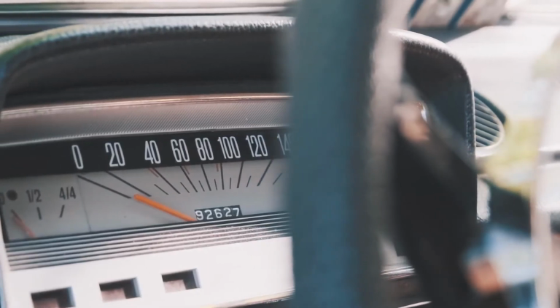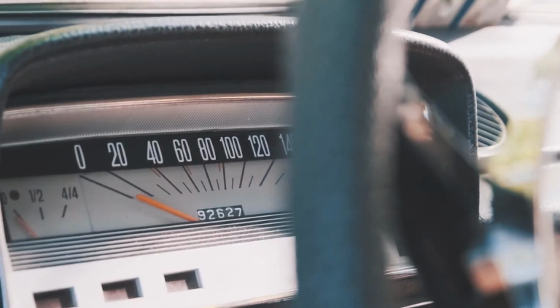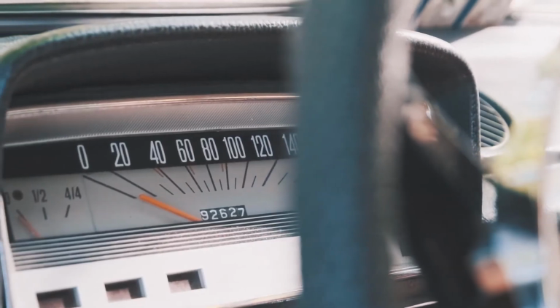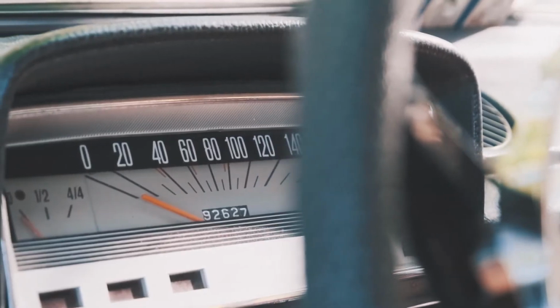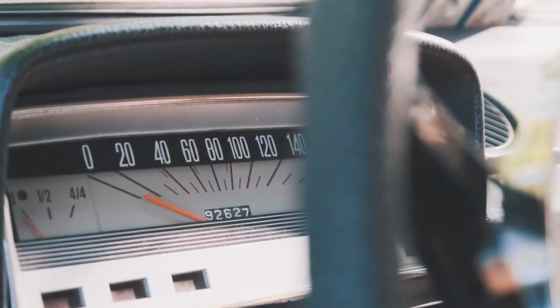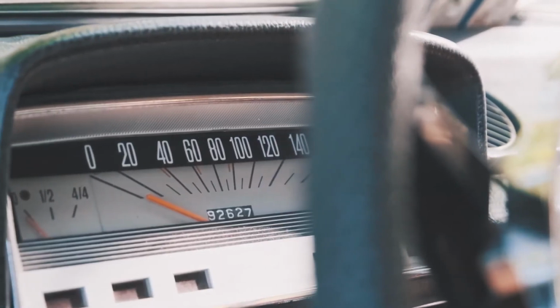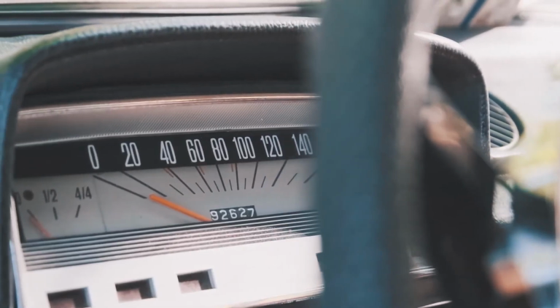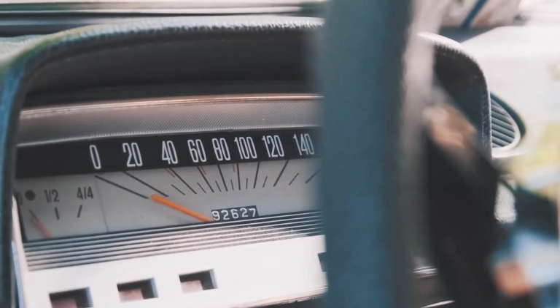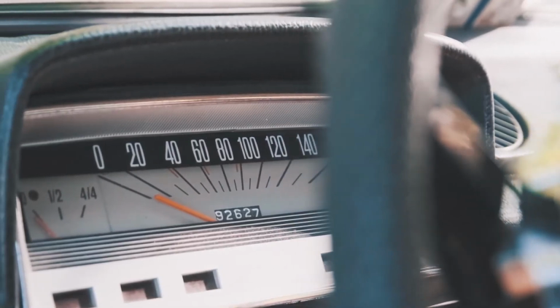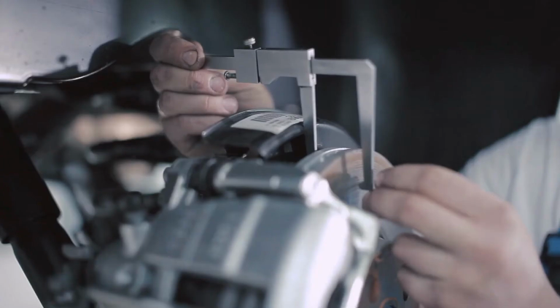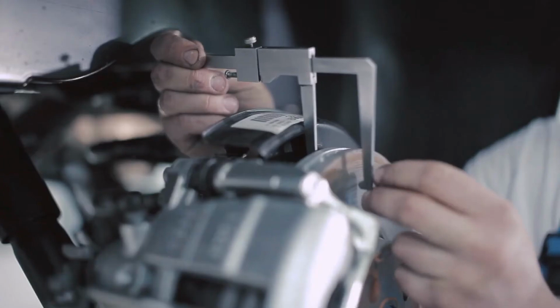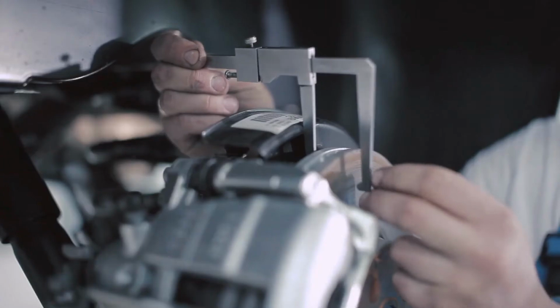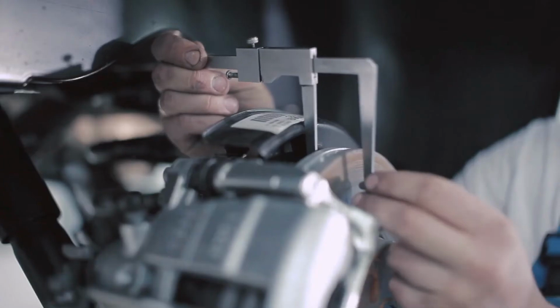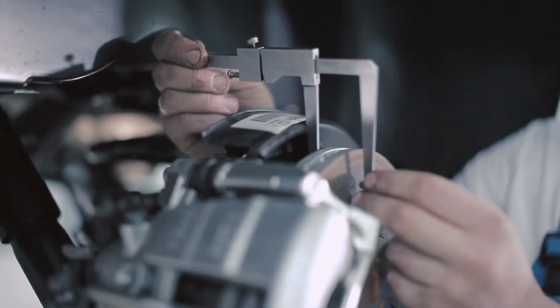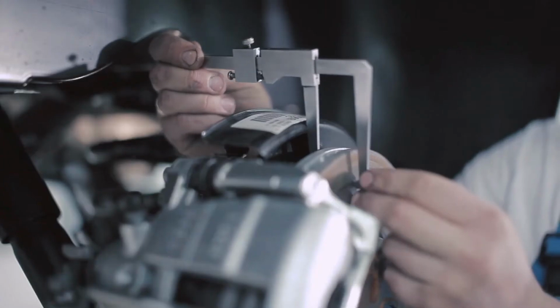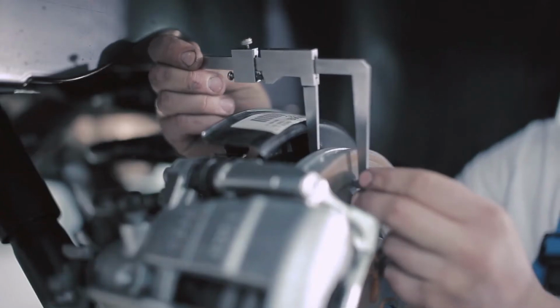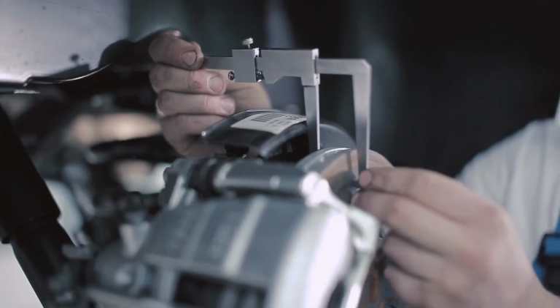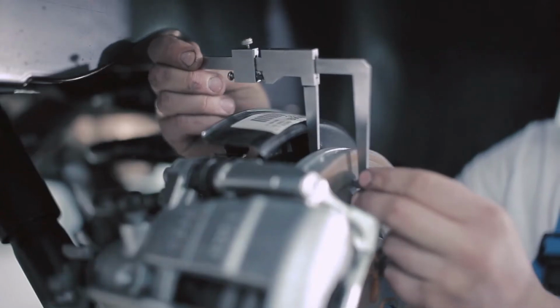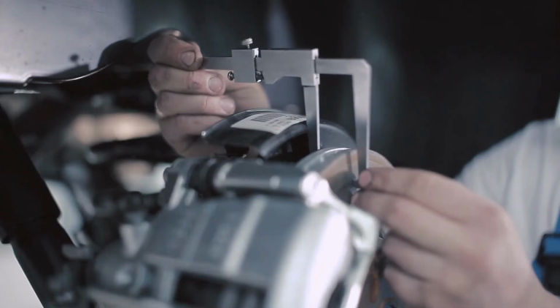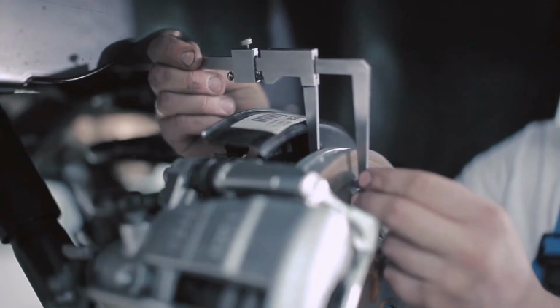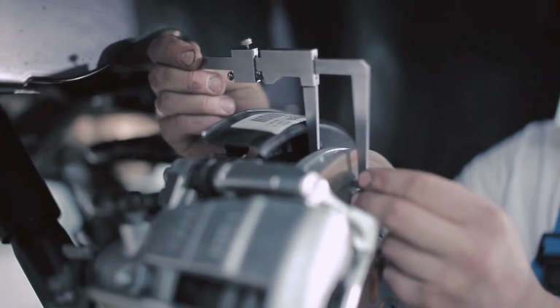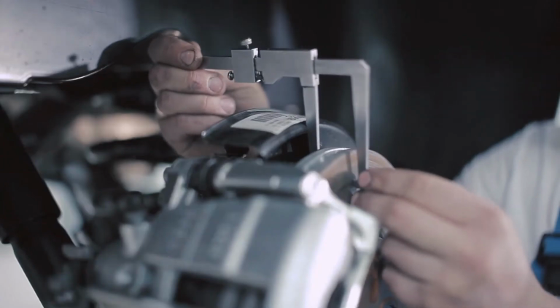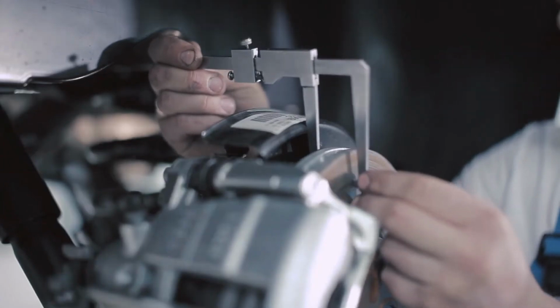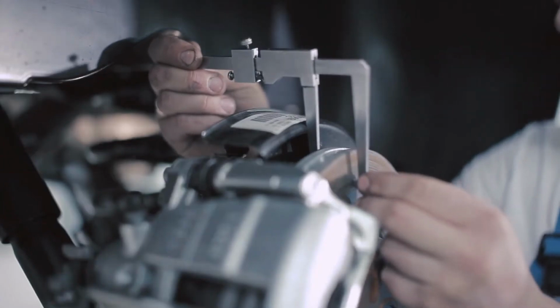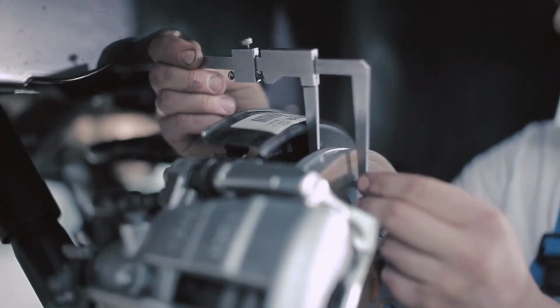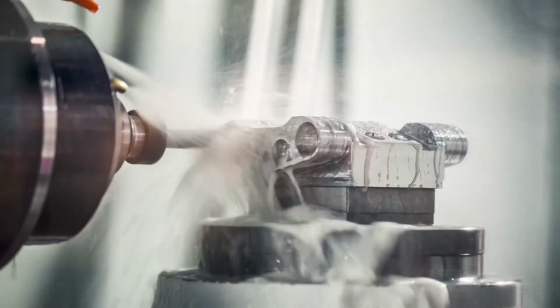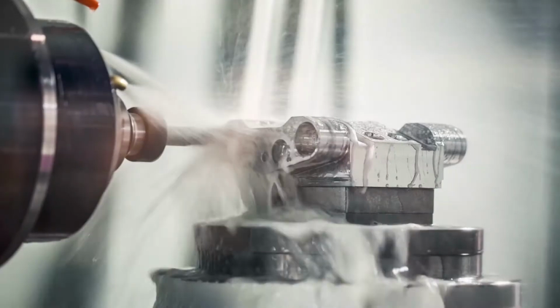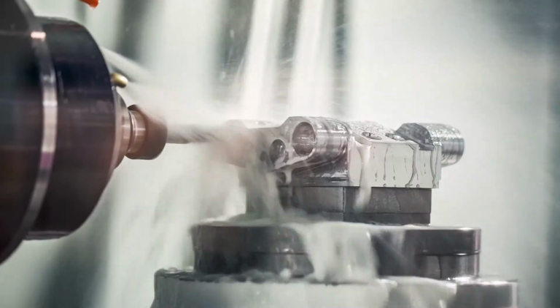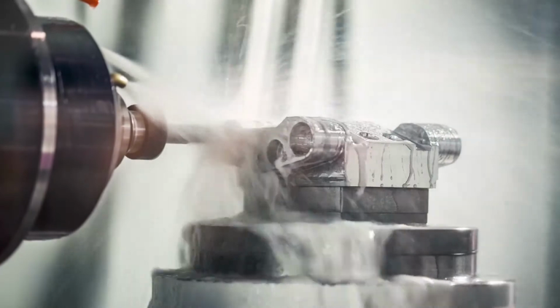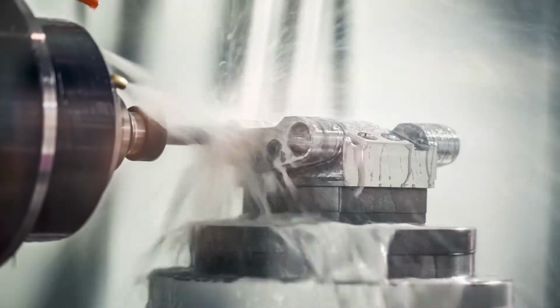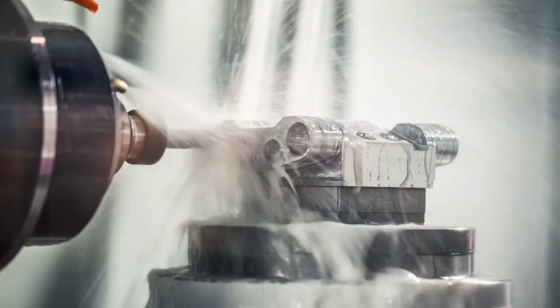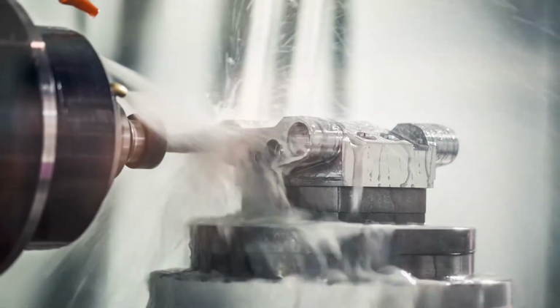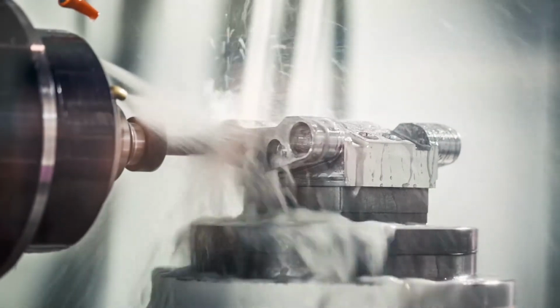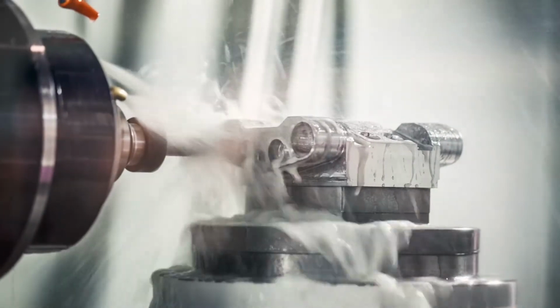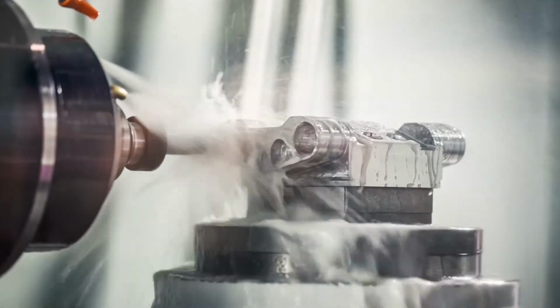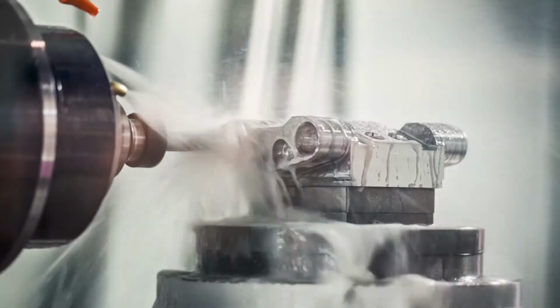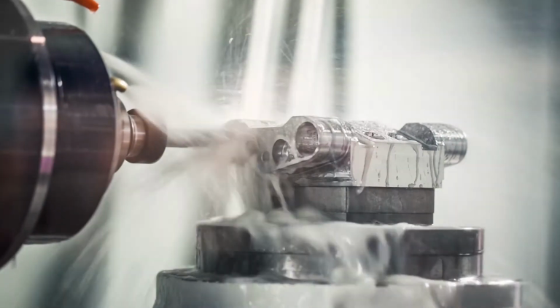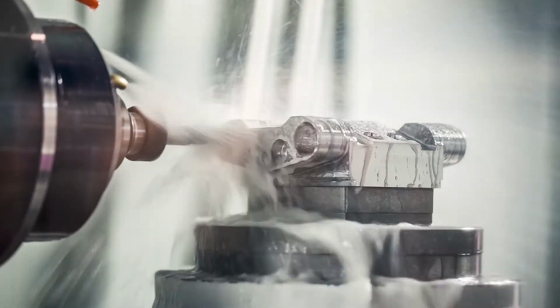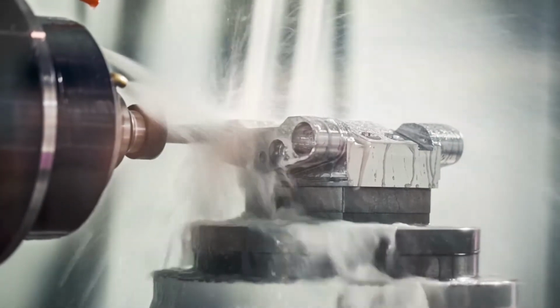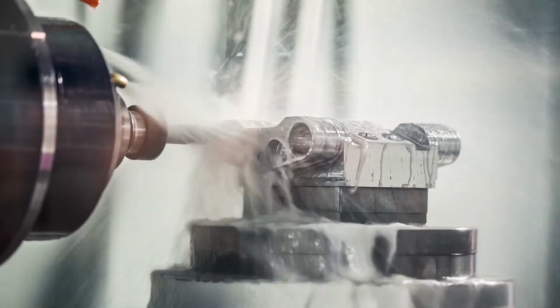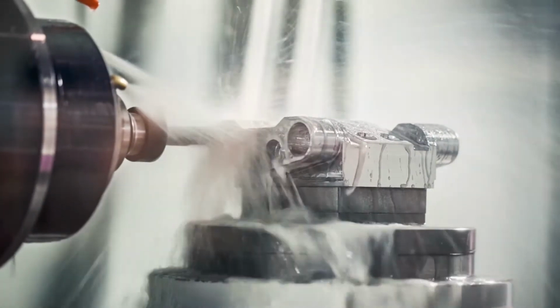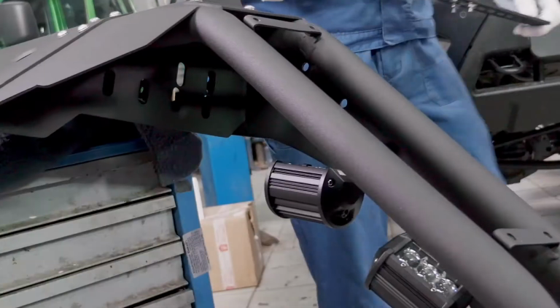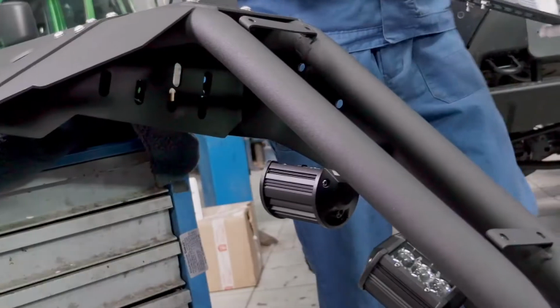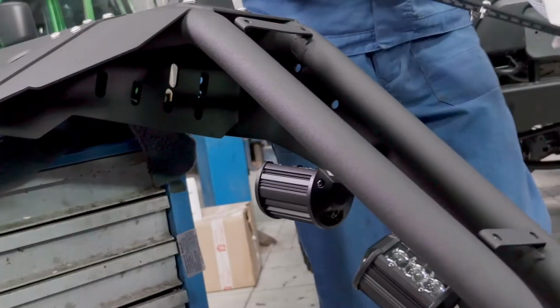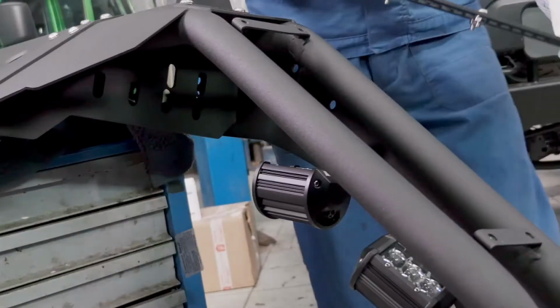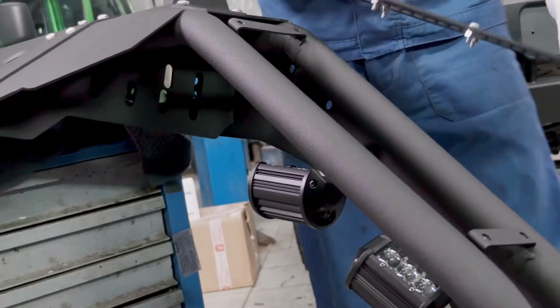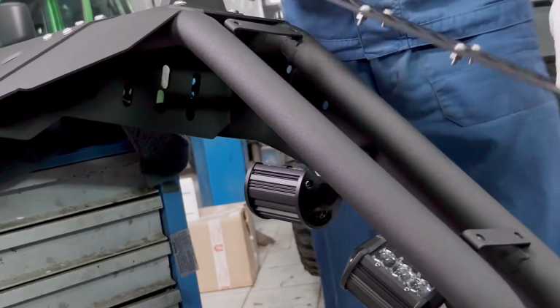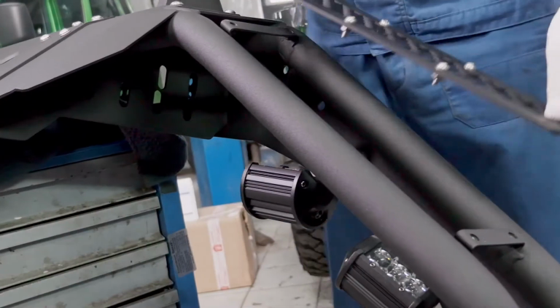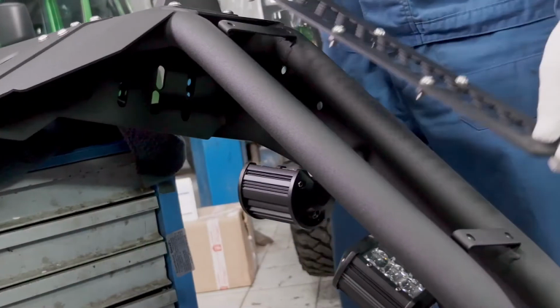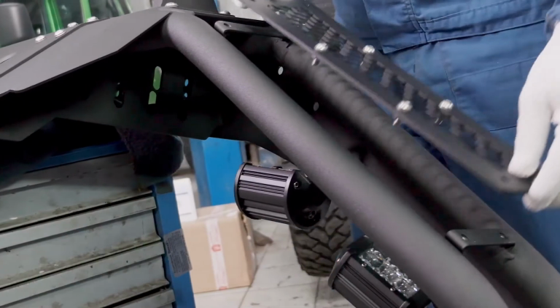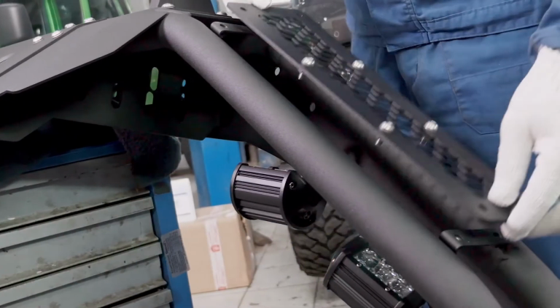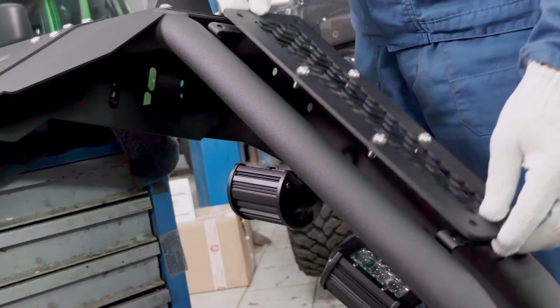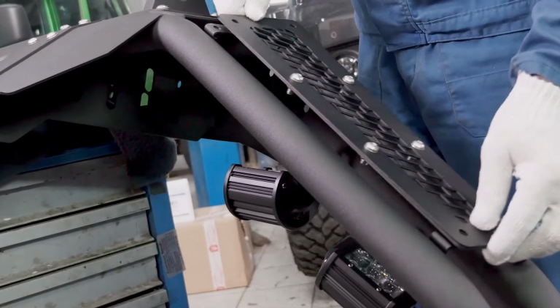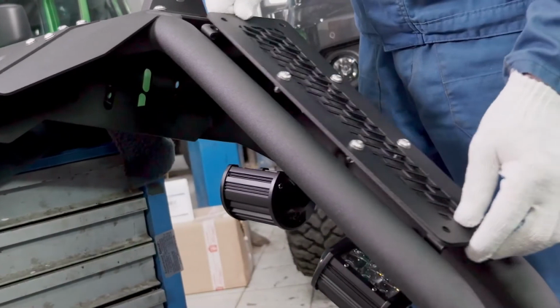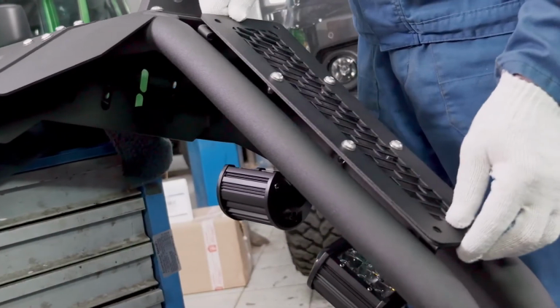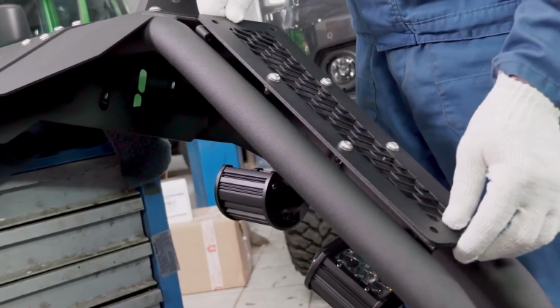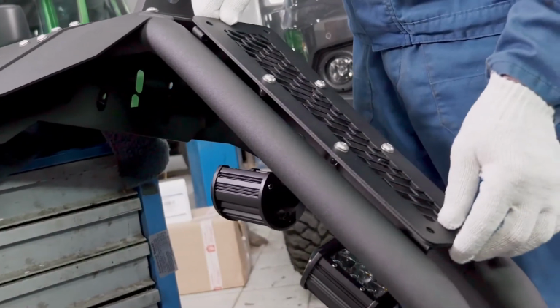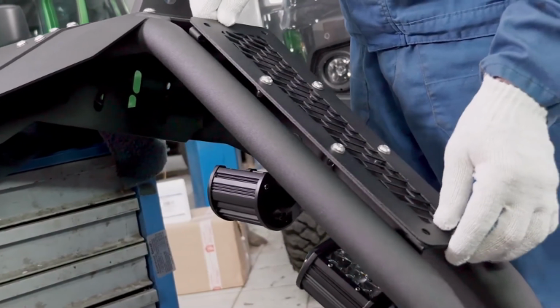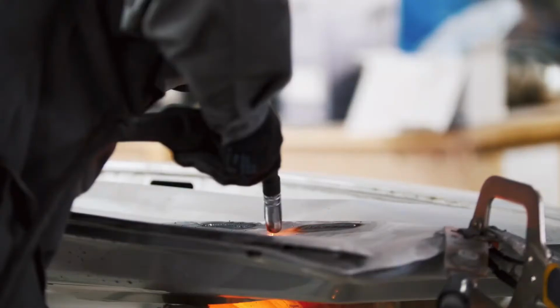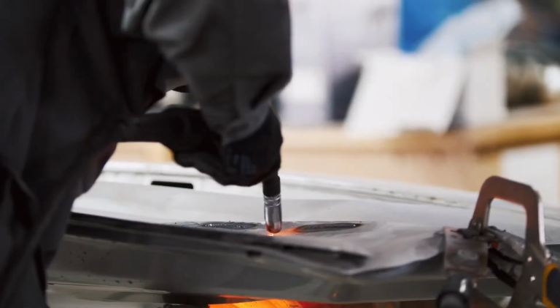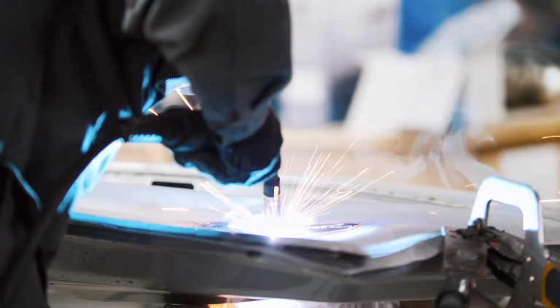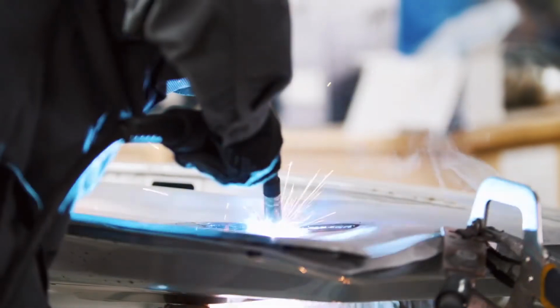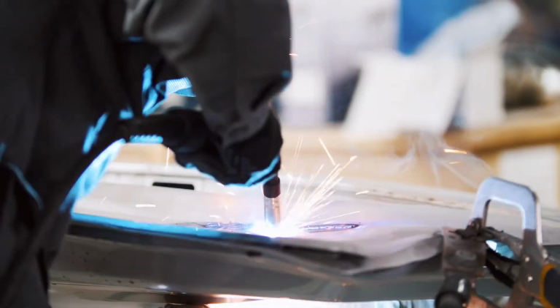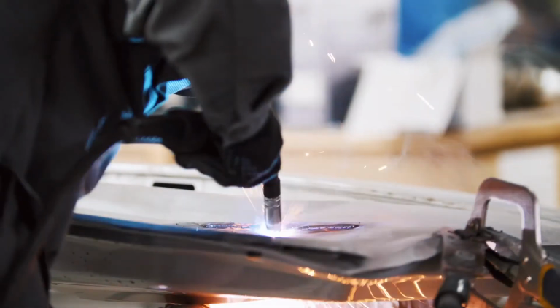Gone are the days I've been able to just take measurements, create prototypes, test and repeat until it's right.